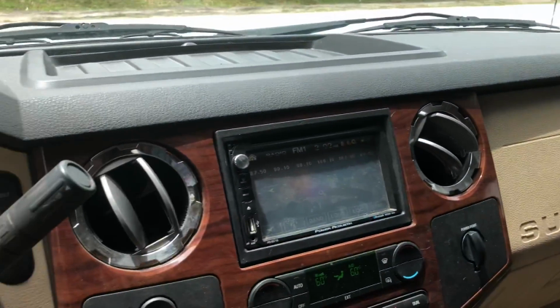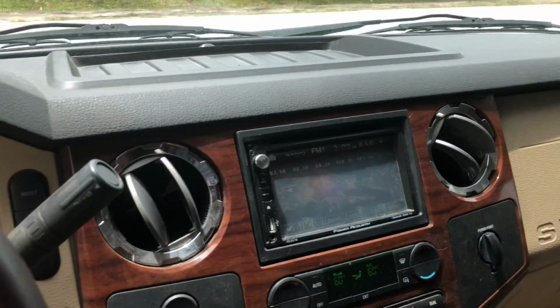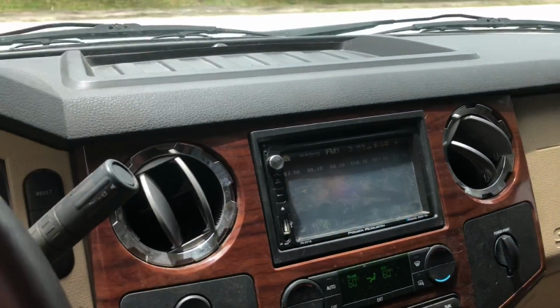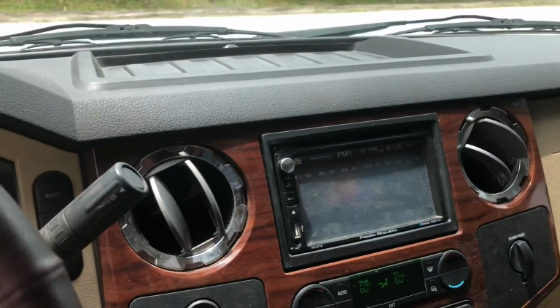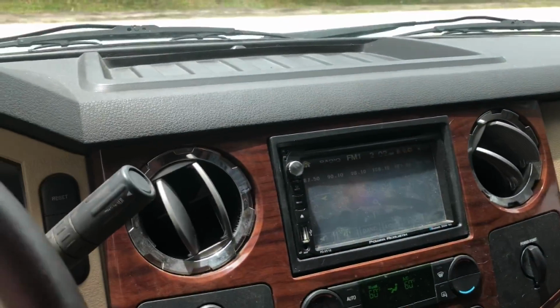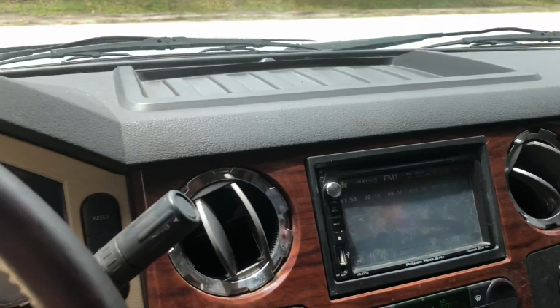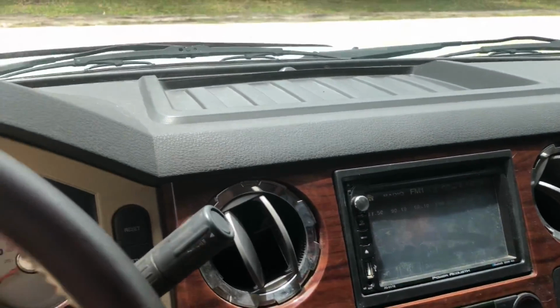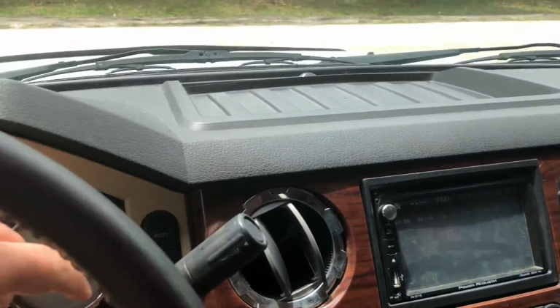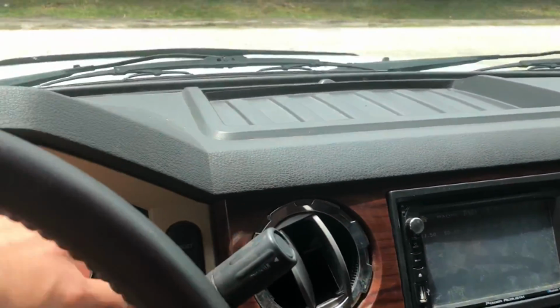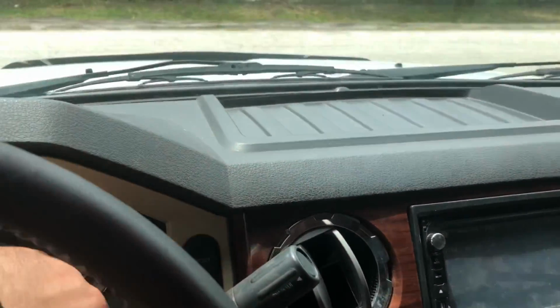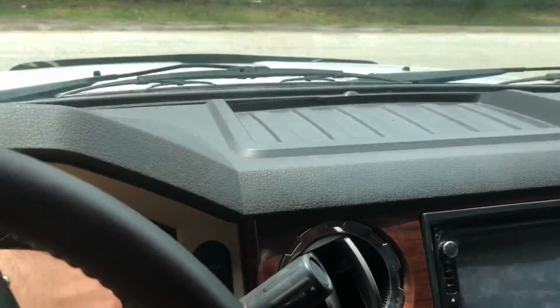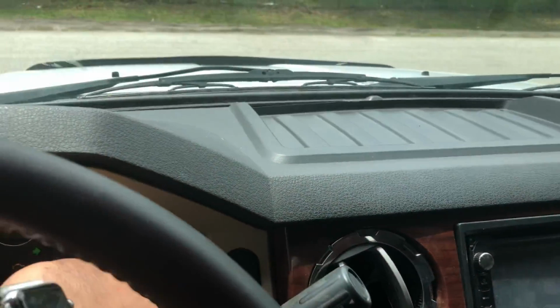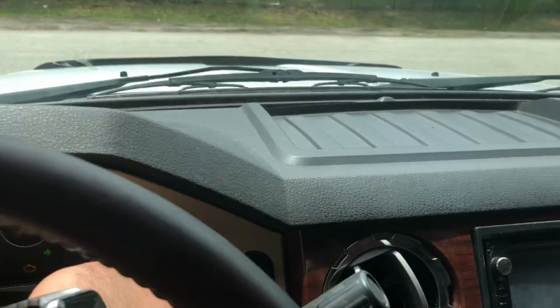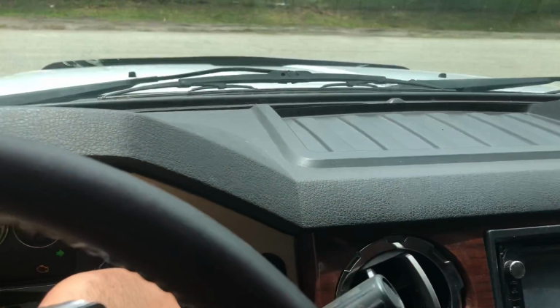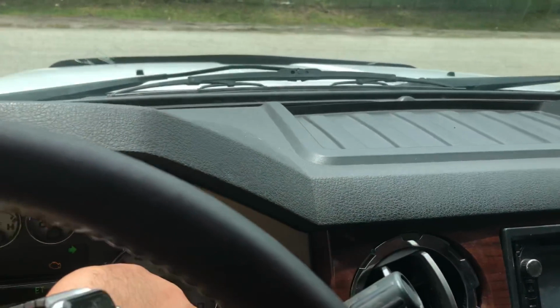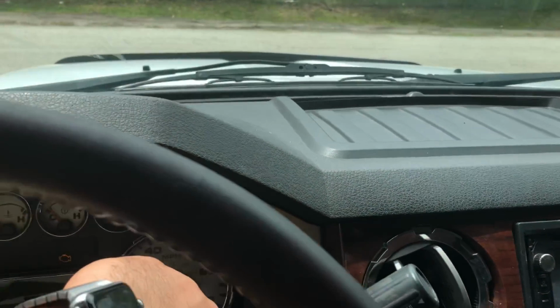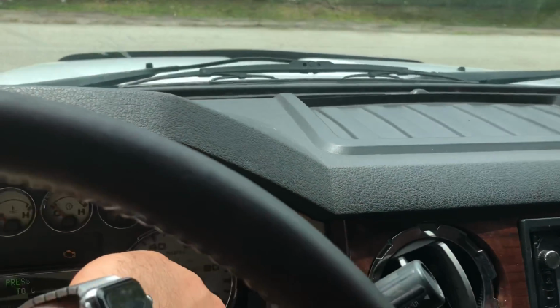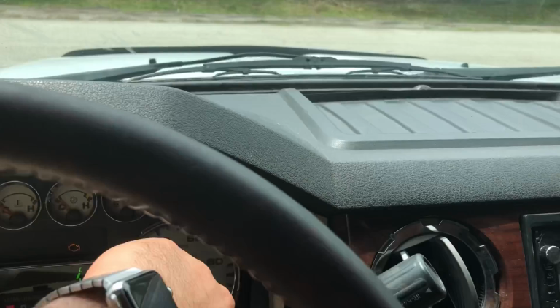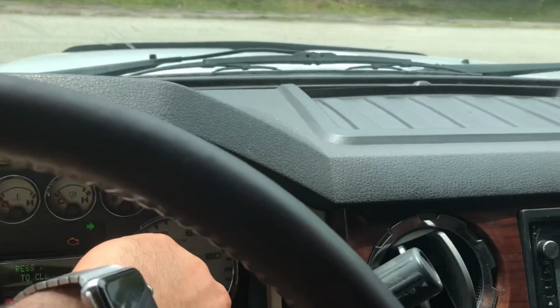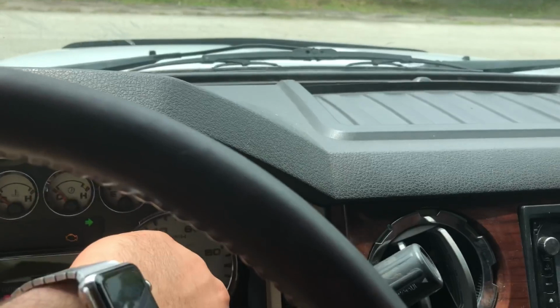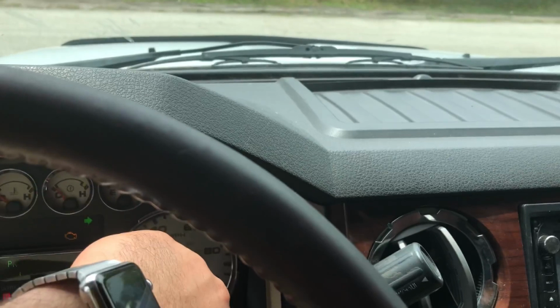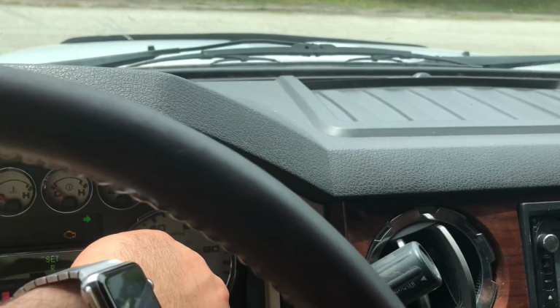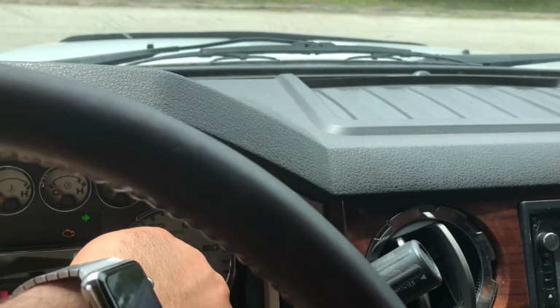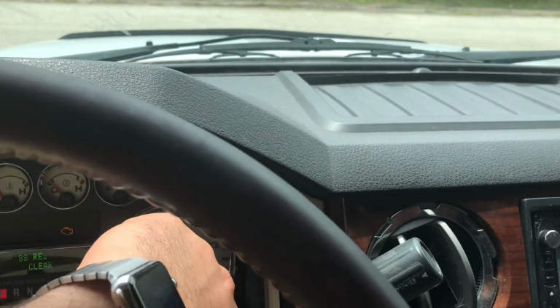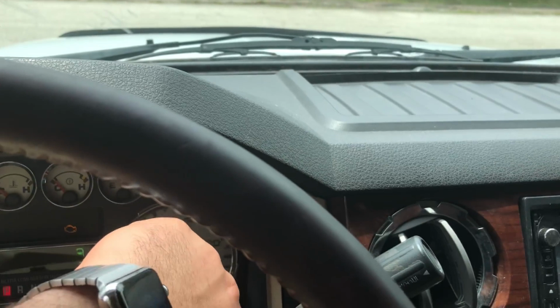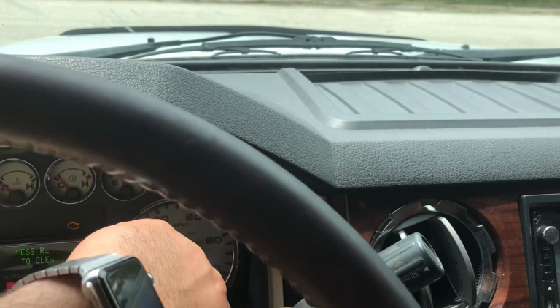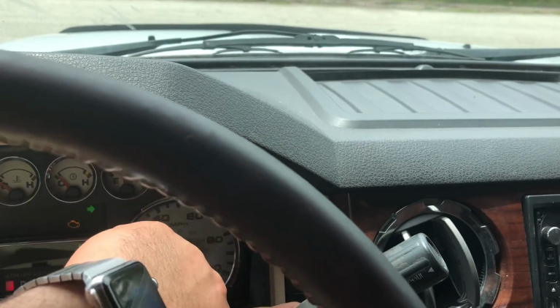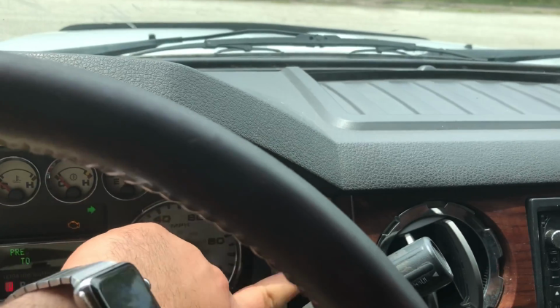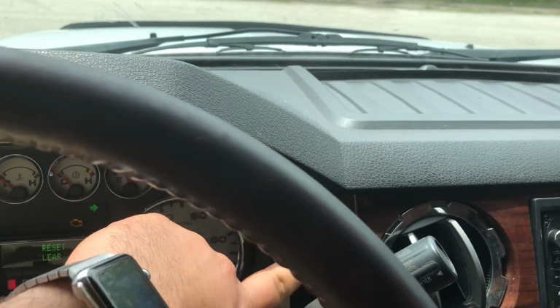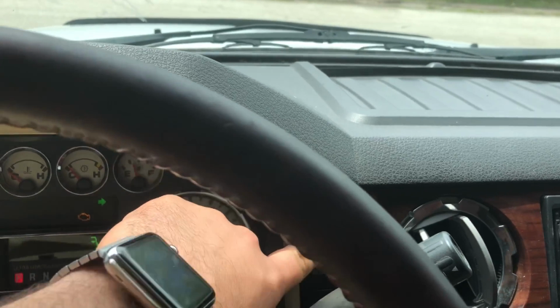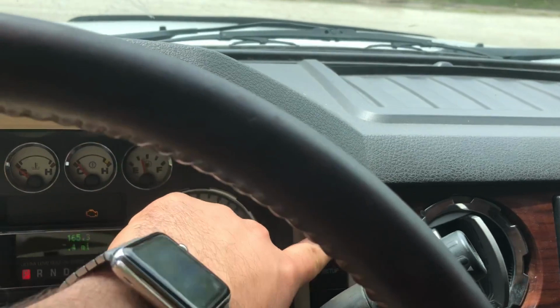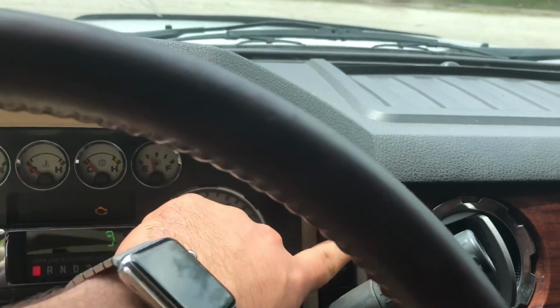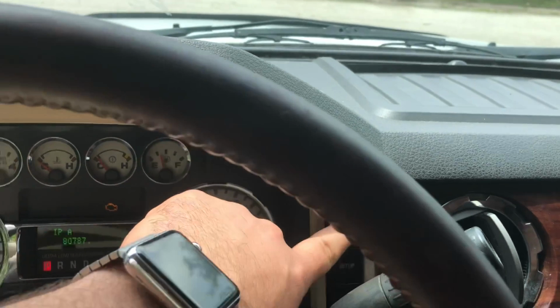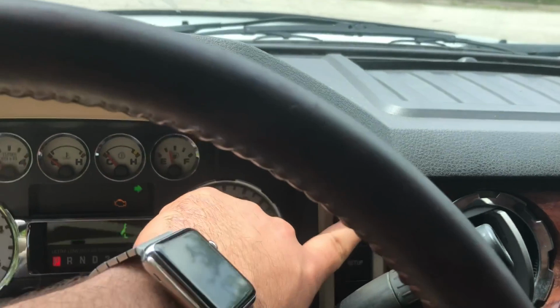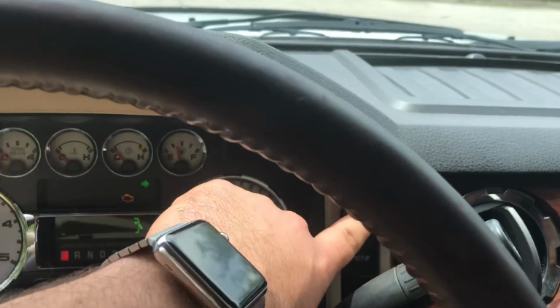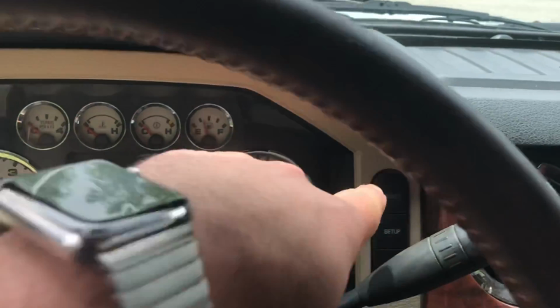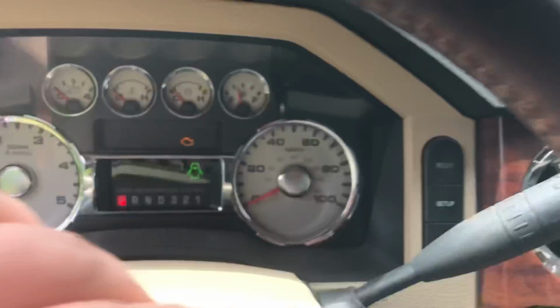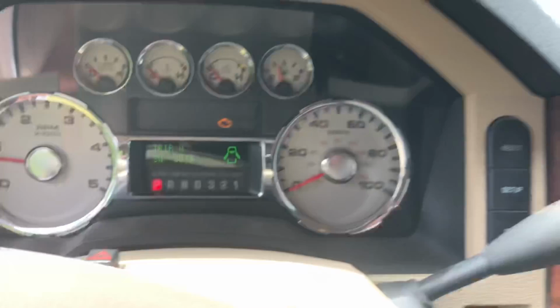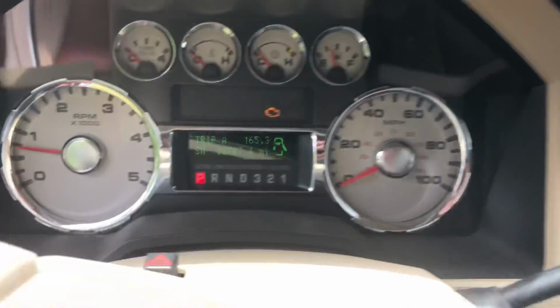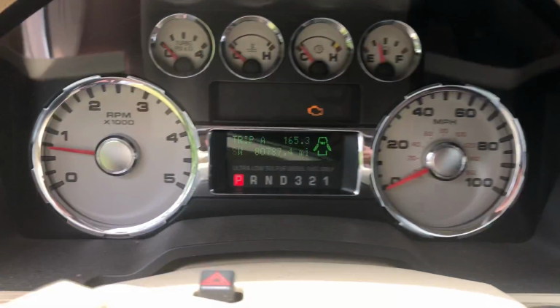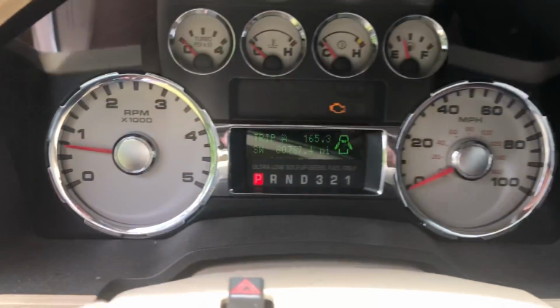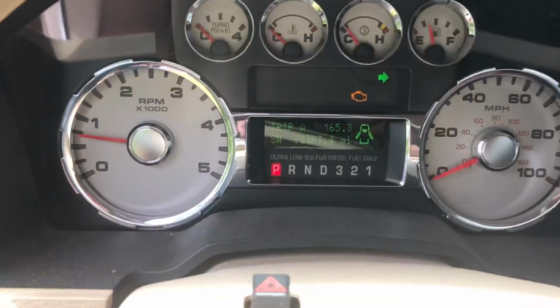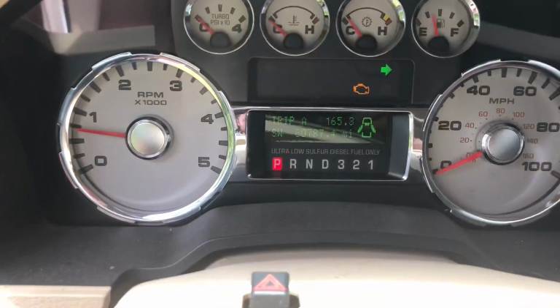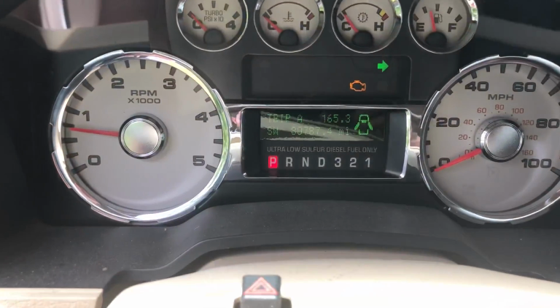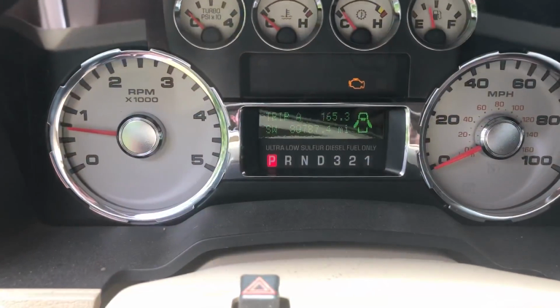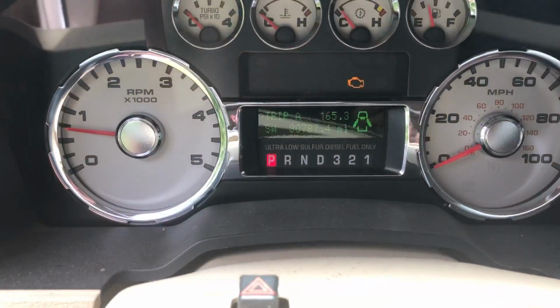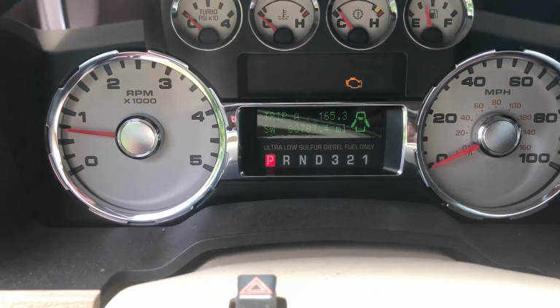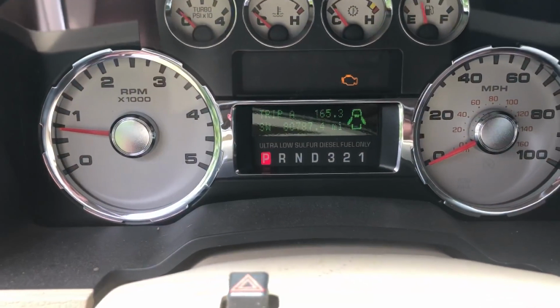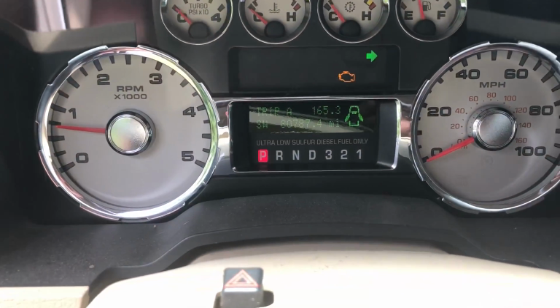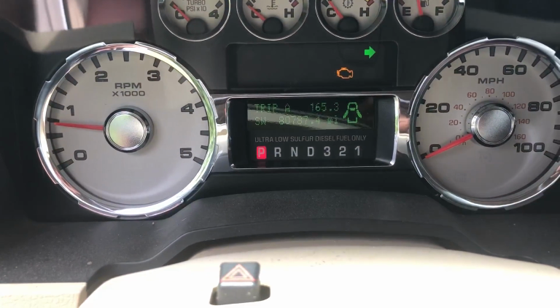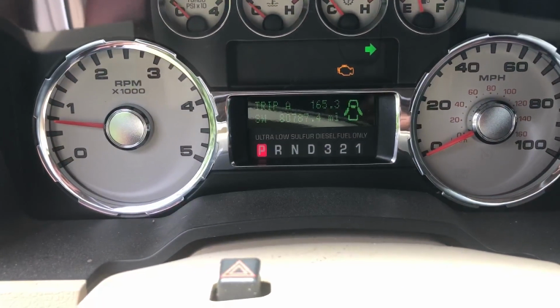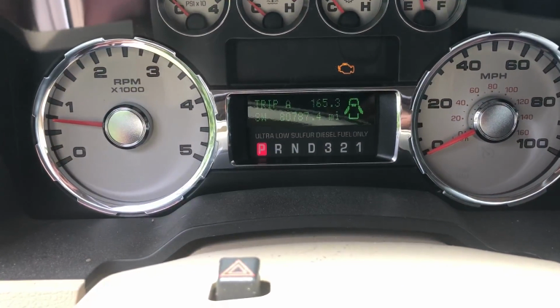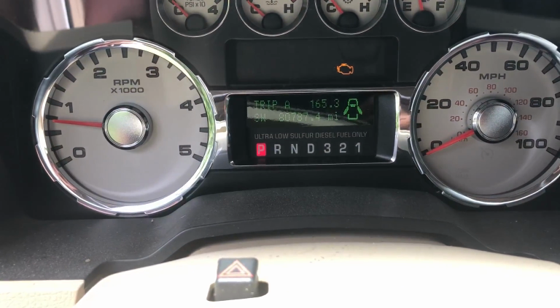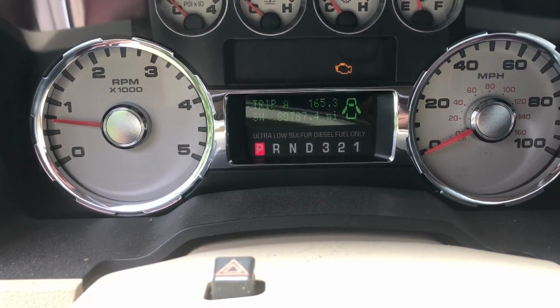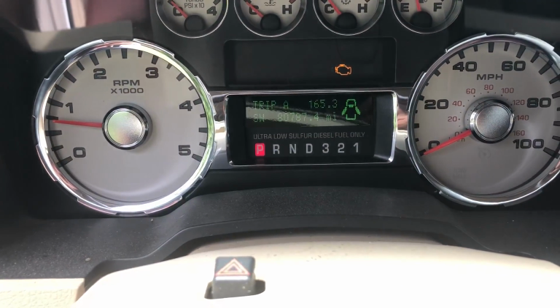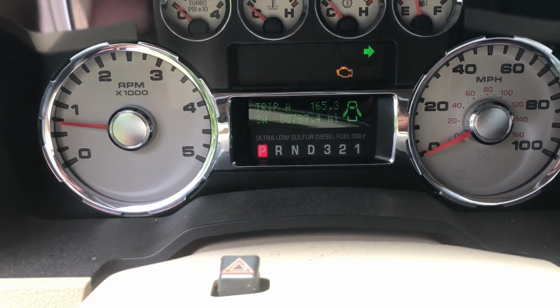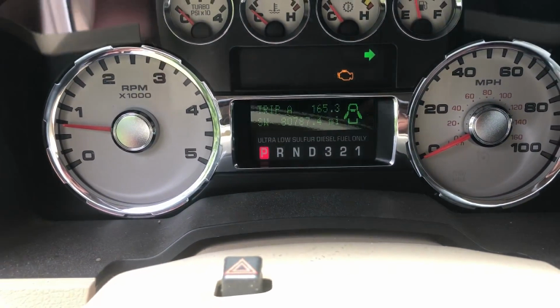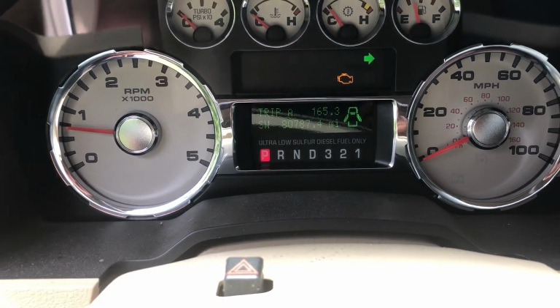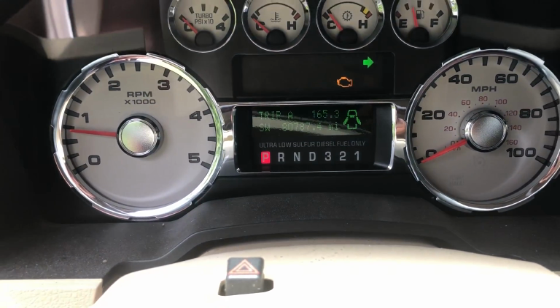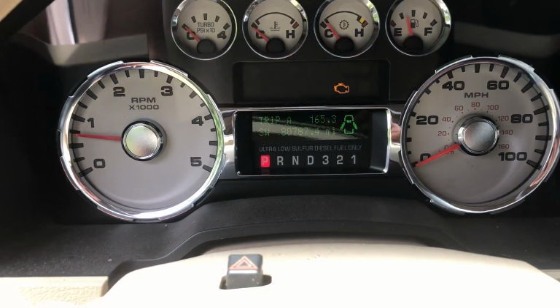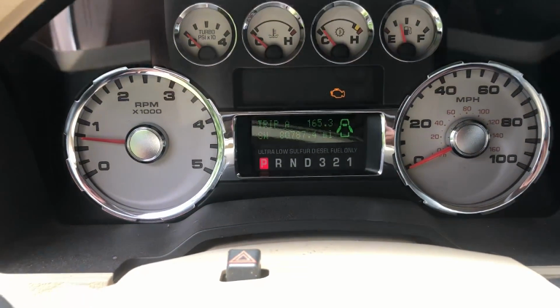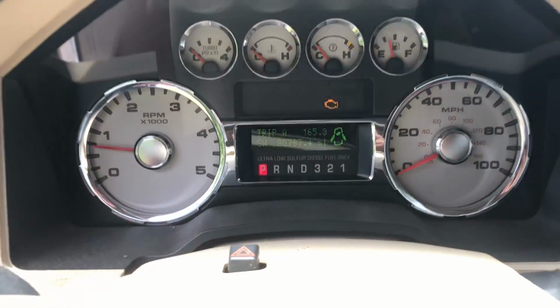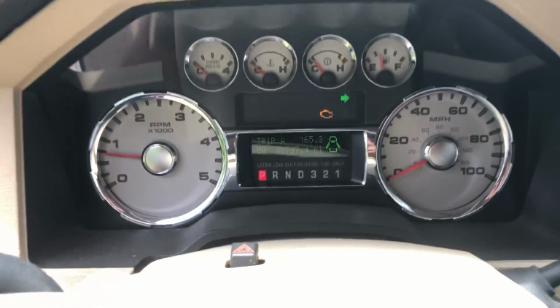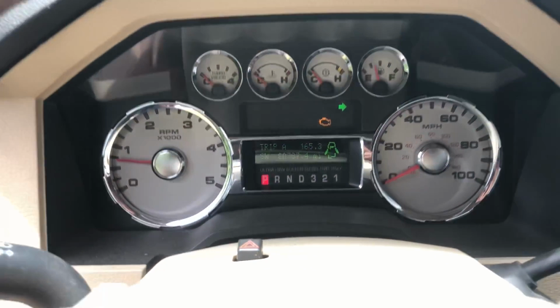And overall, let me show you this — there's your miles: 80-something thousand and some change.